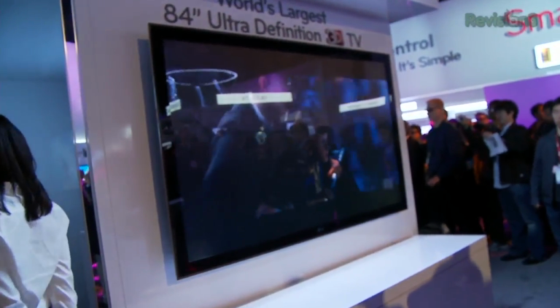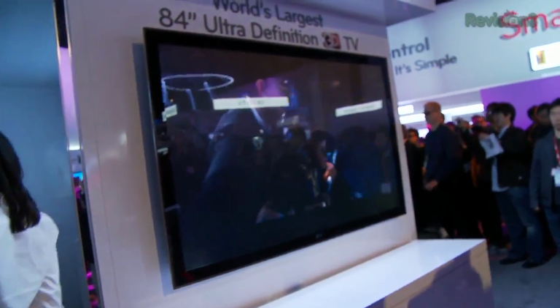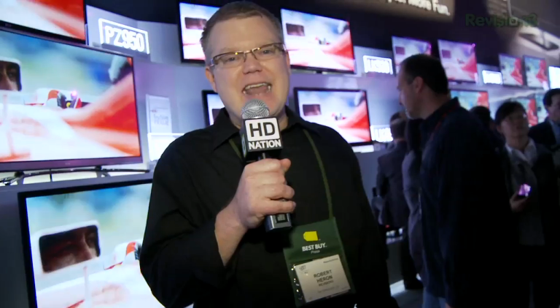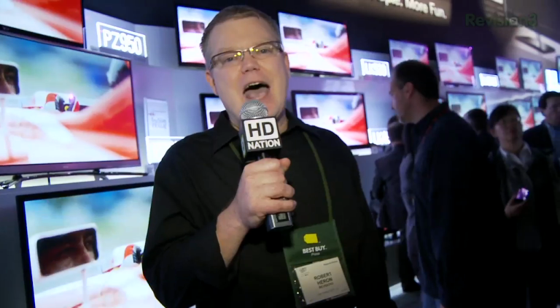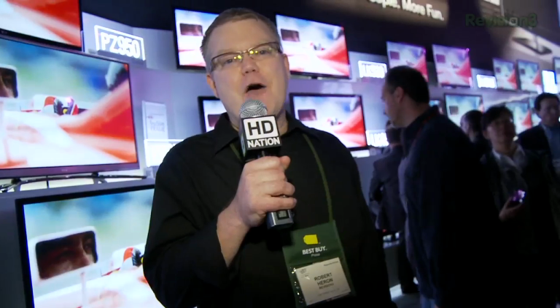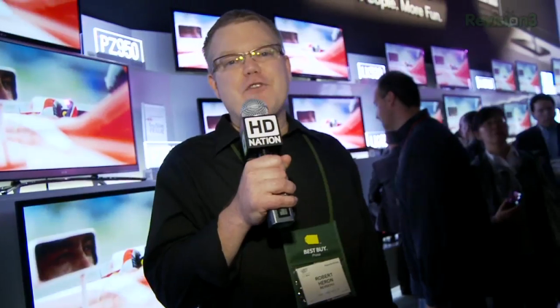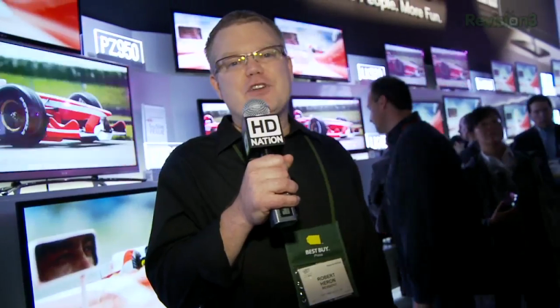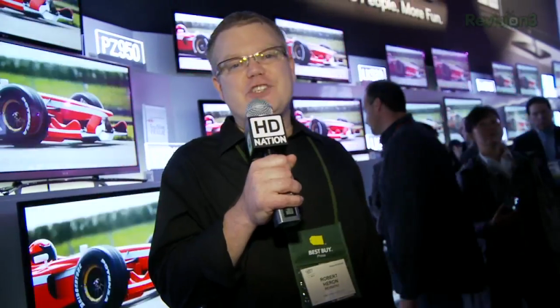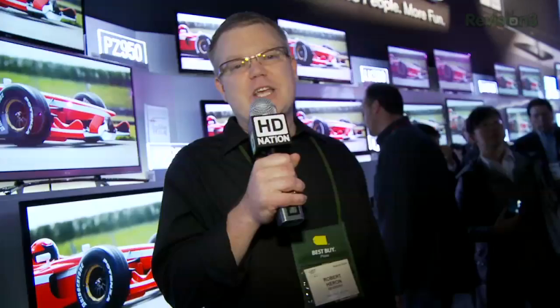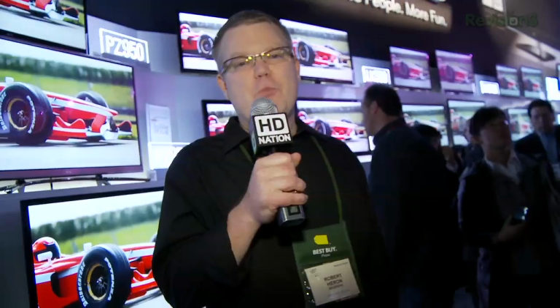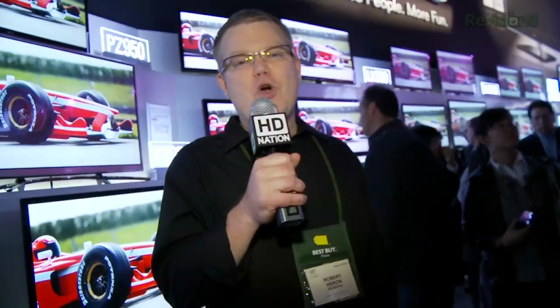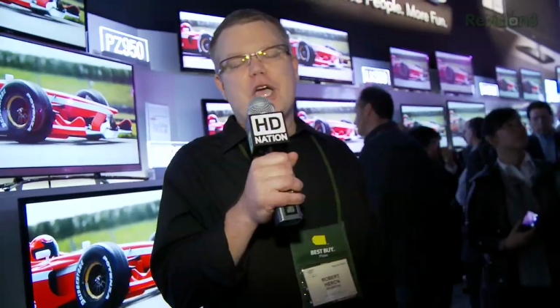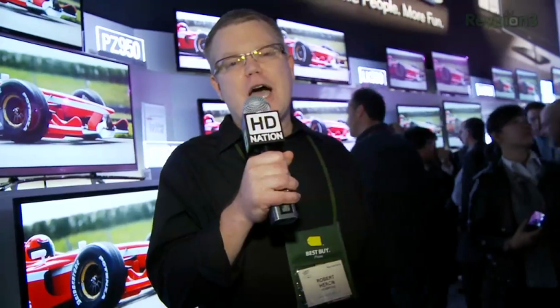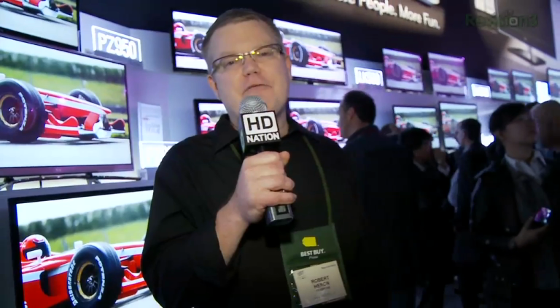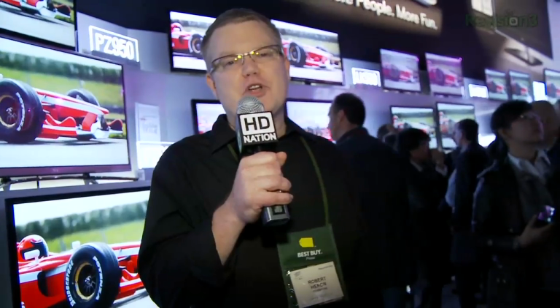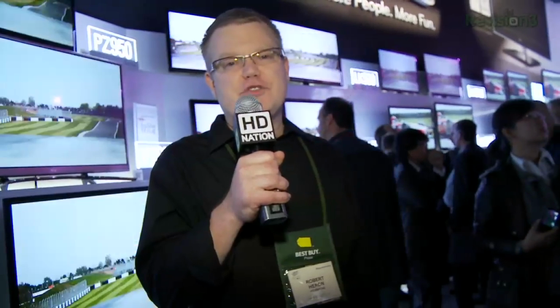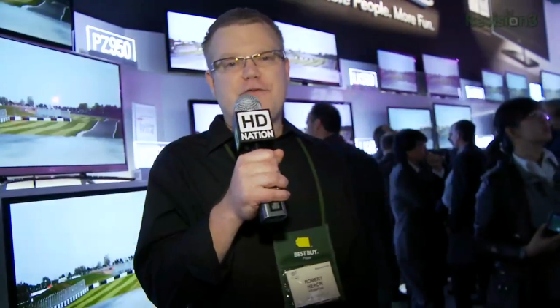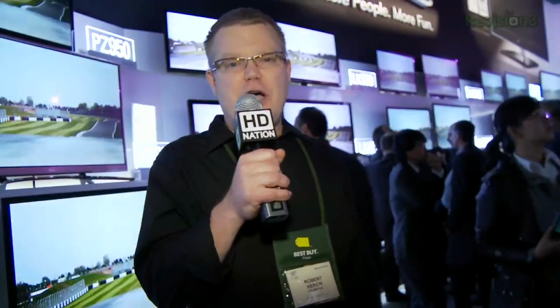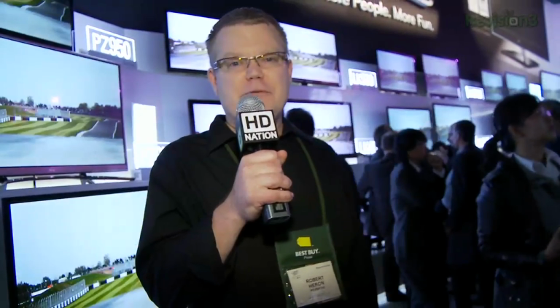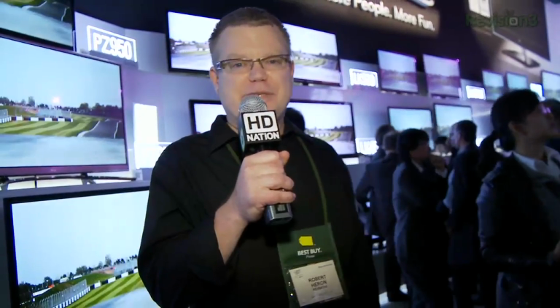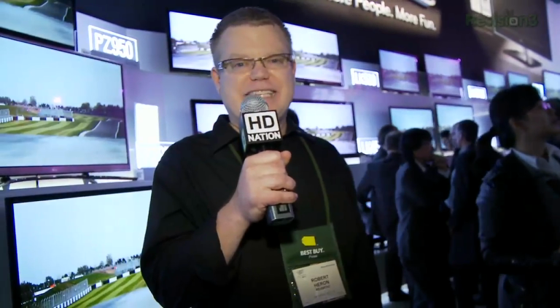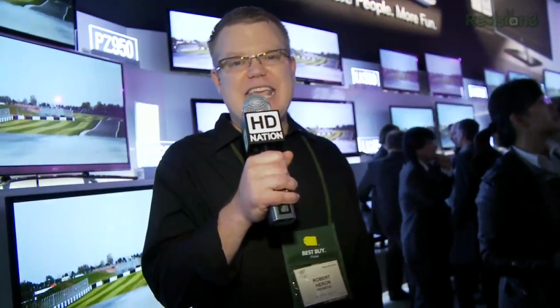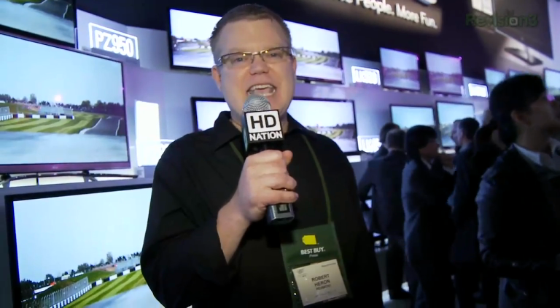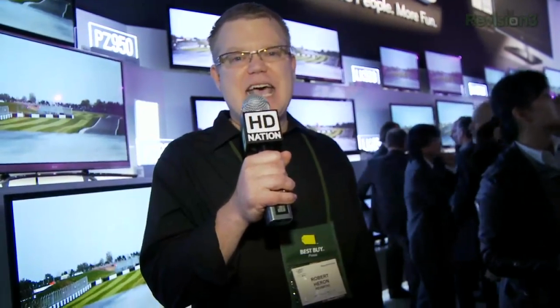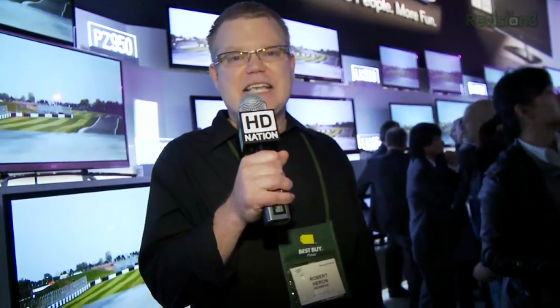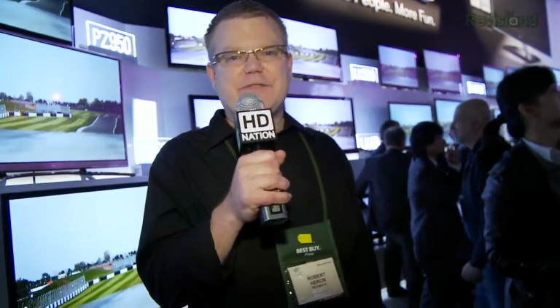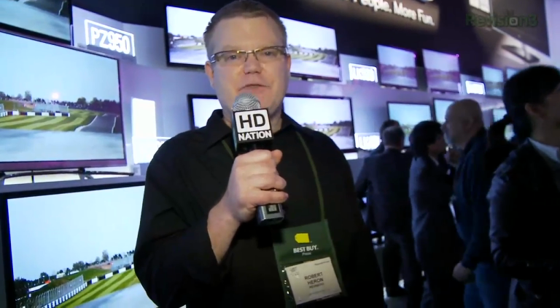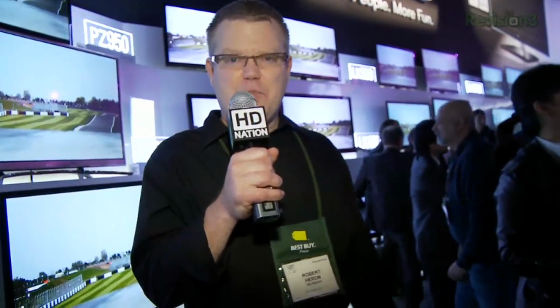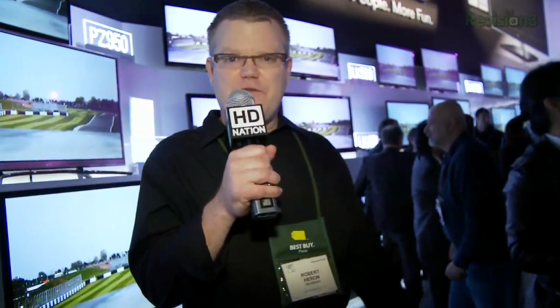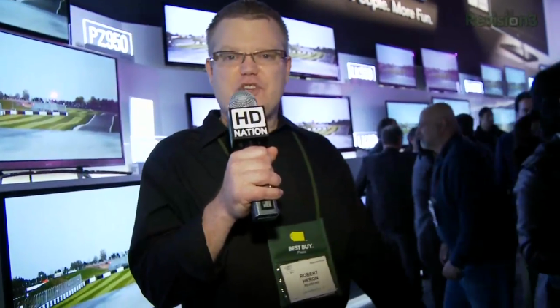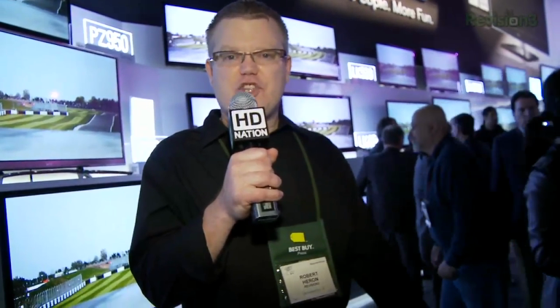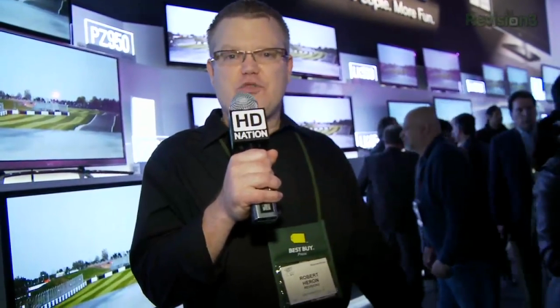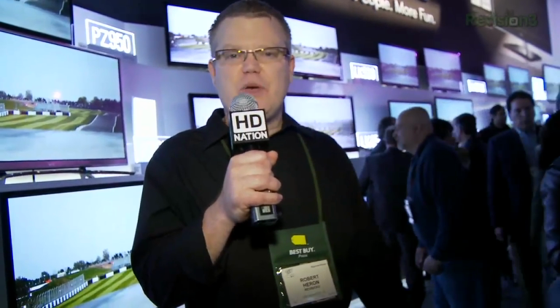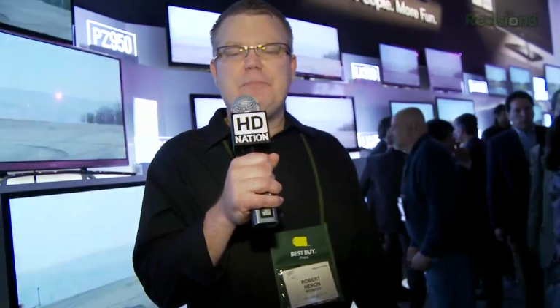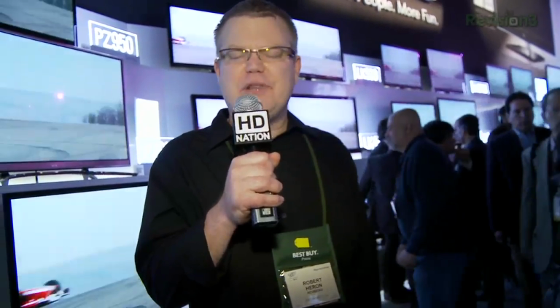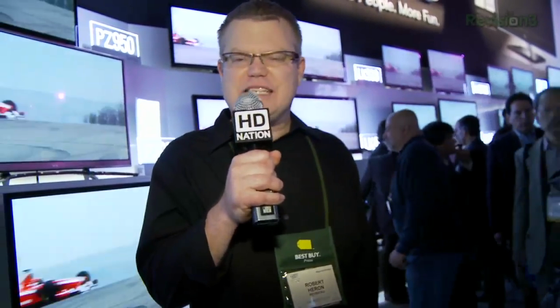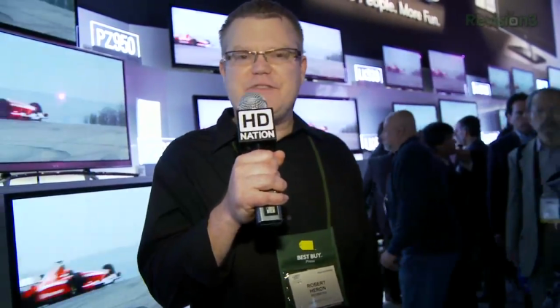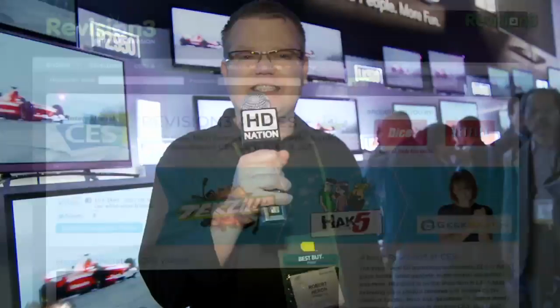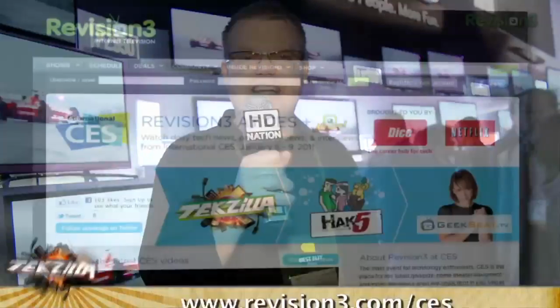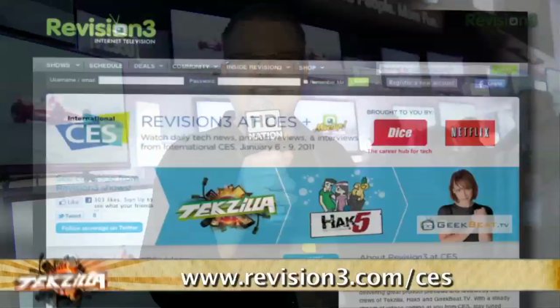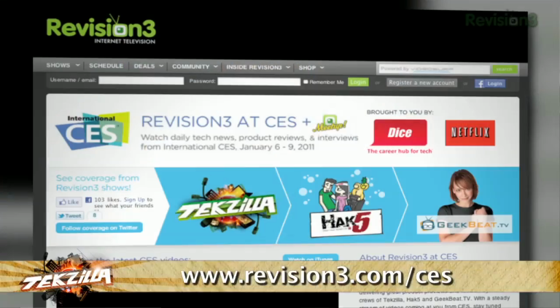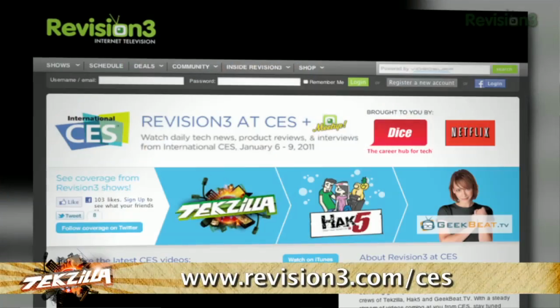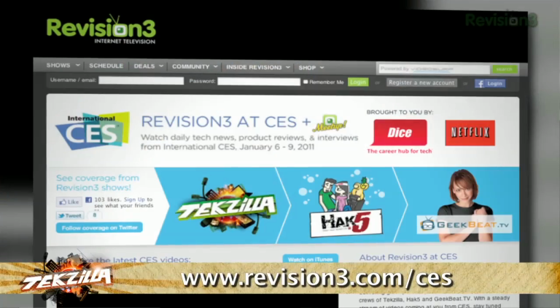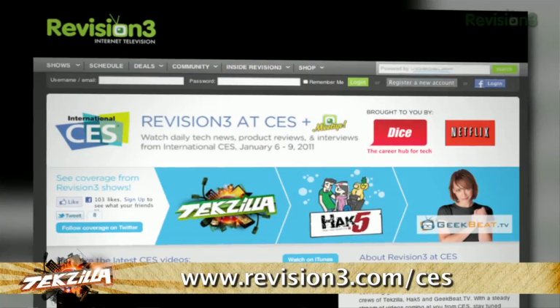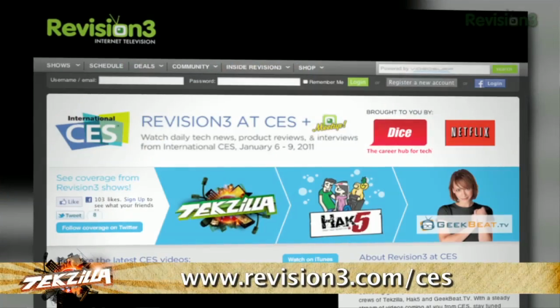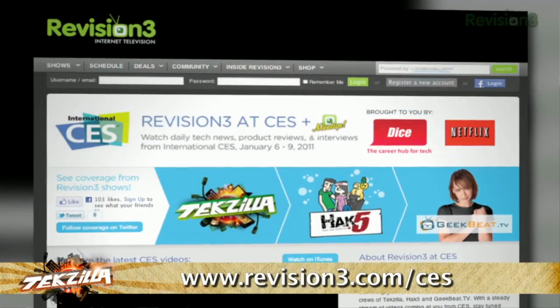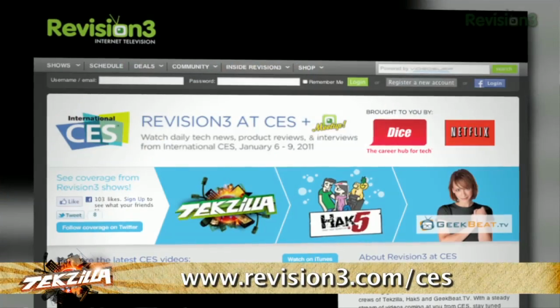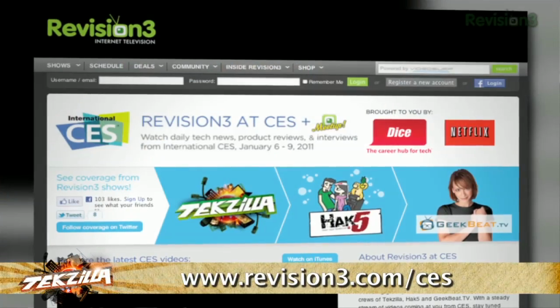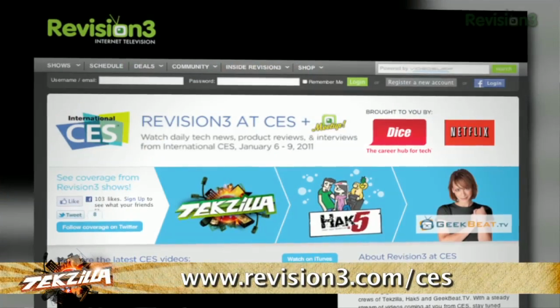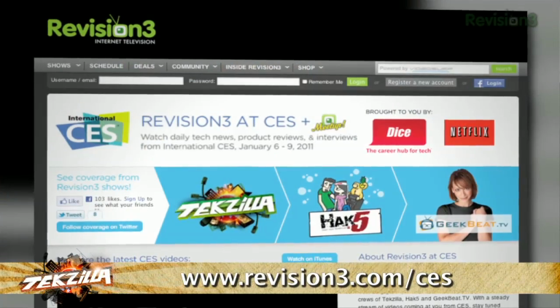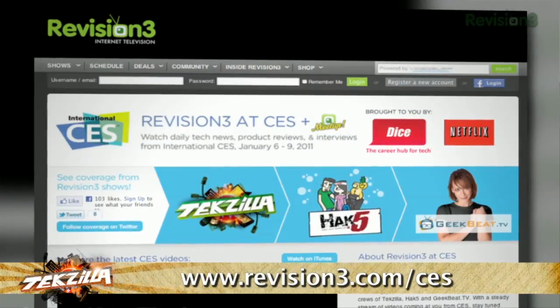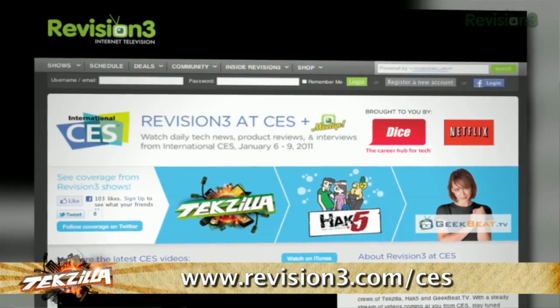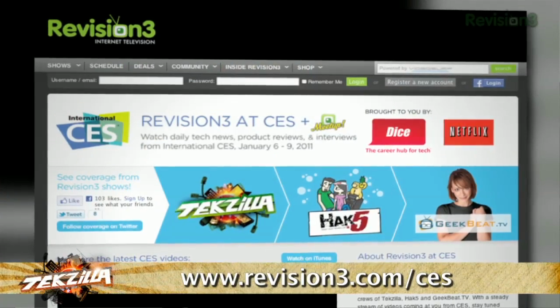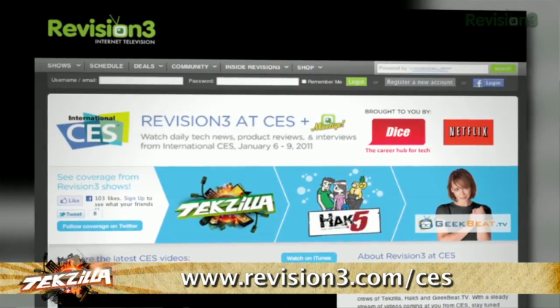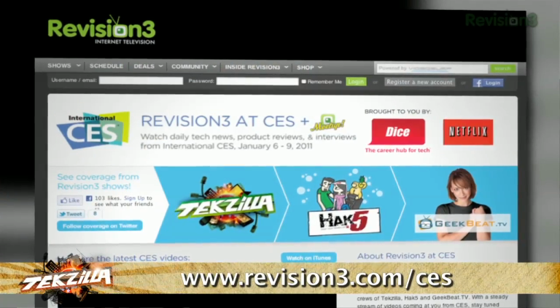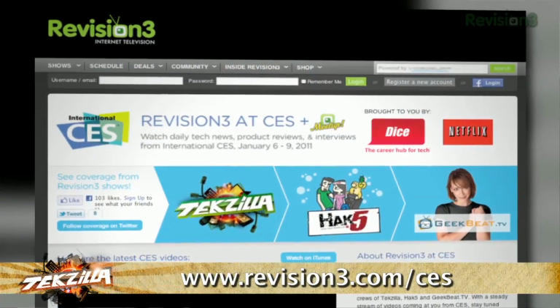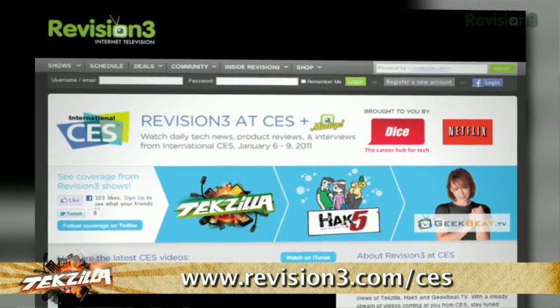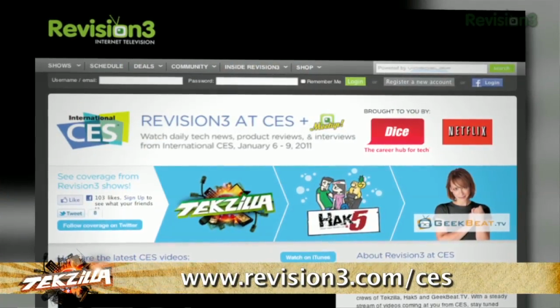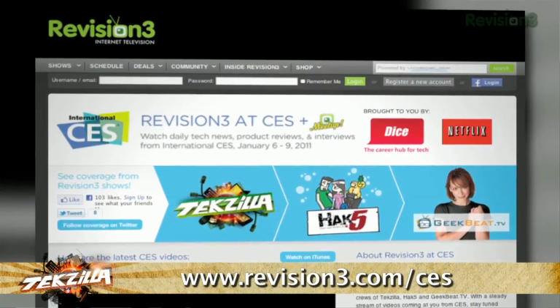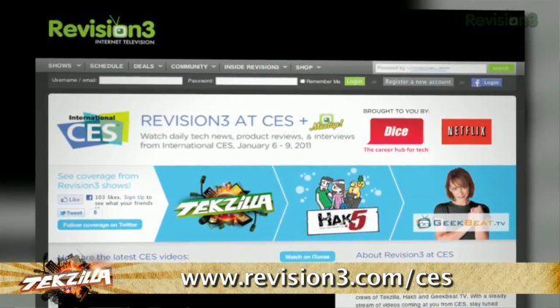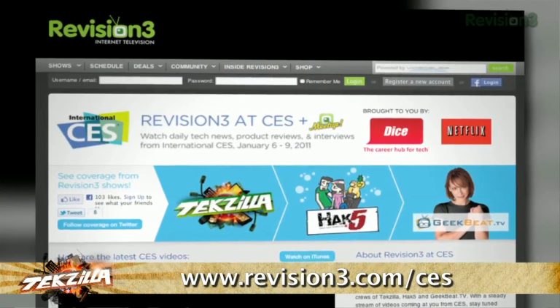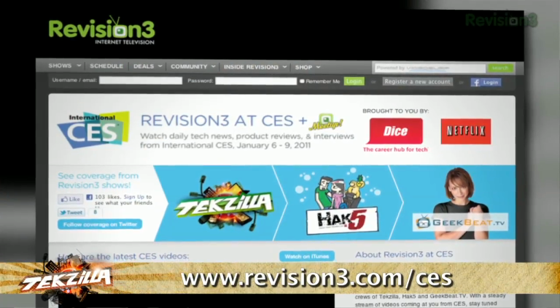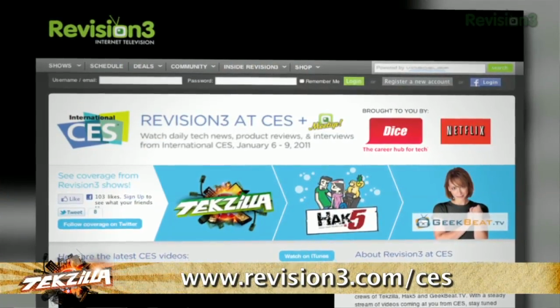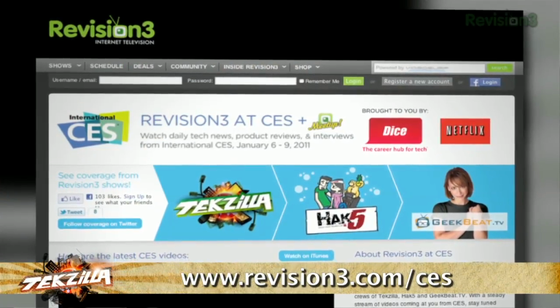If you're interested in more coverage from CES from Revision 3, please visit us at revision3.com/CES.